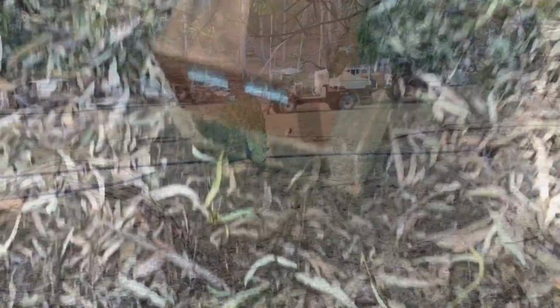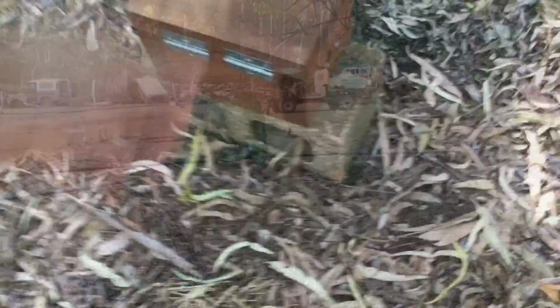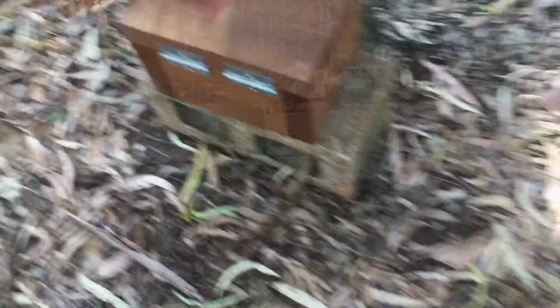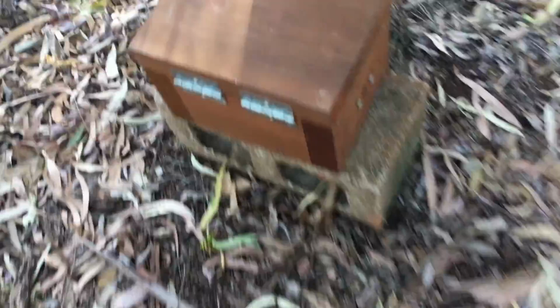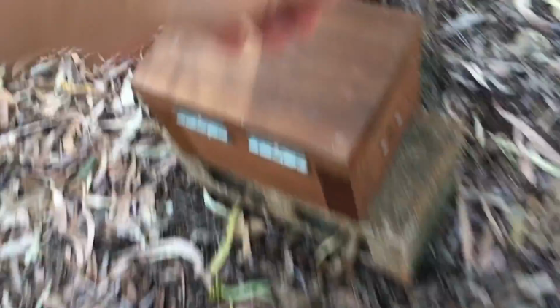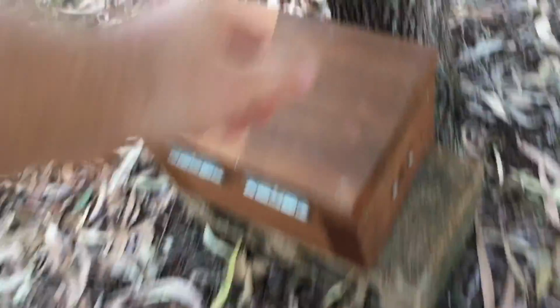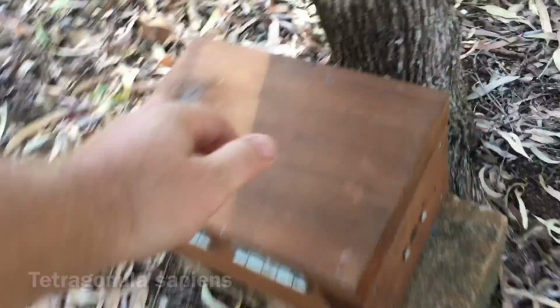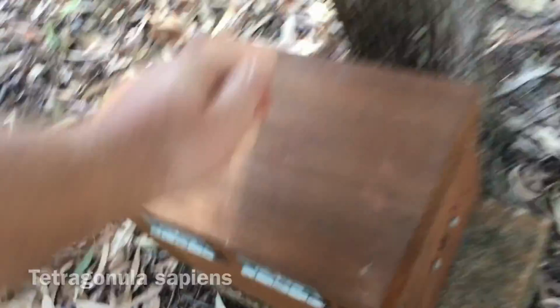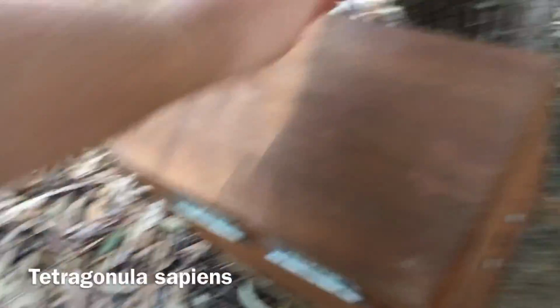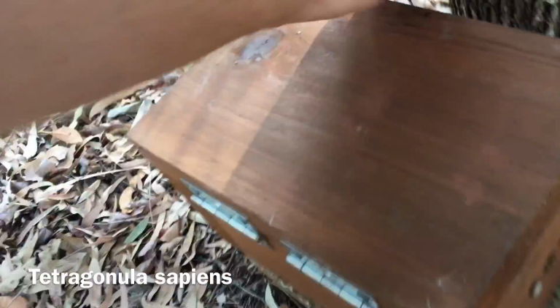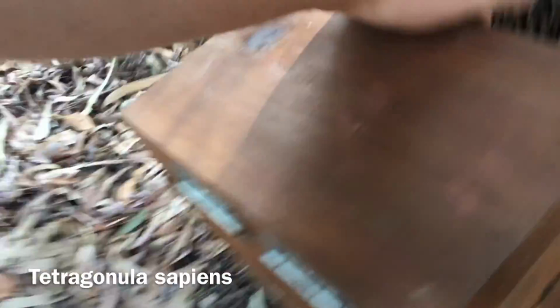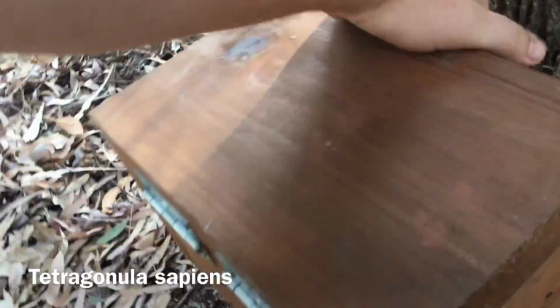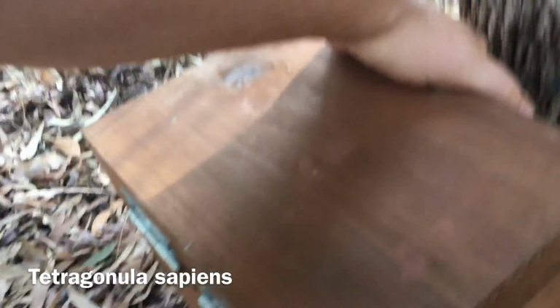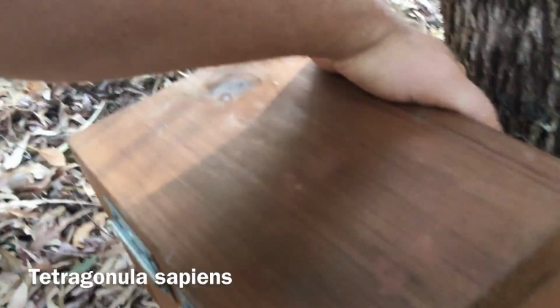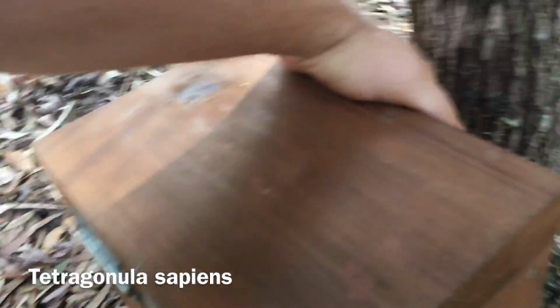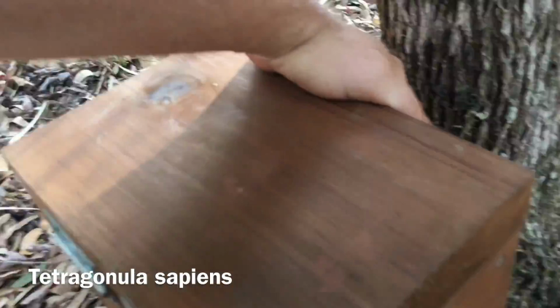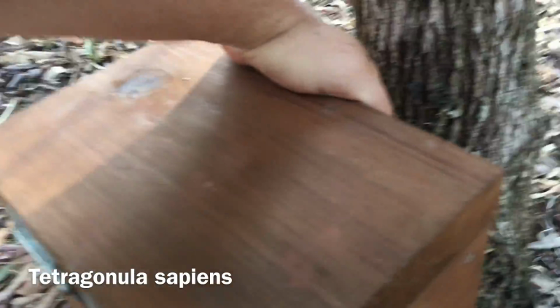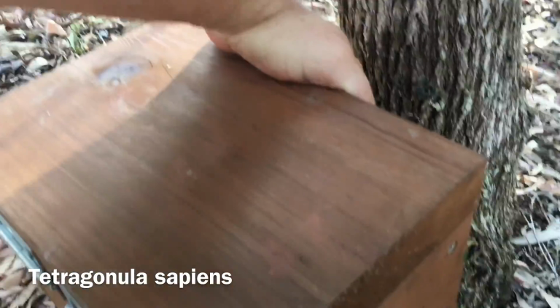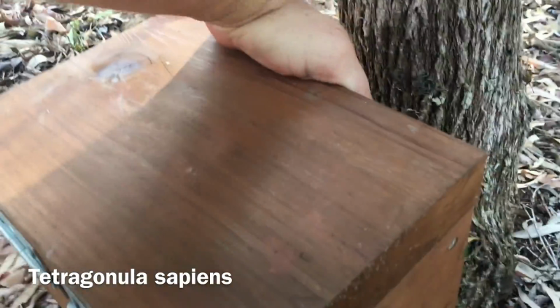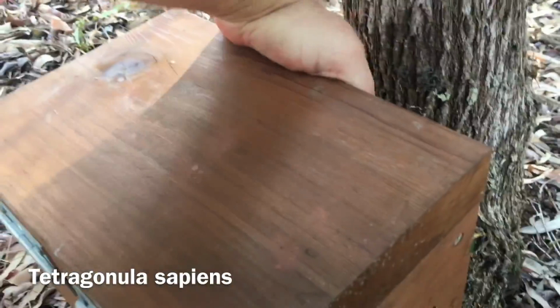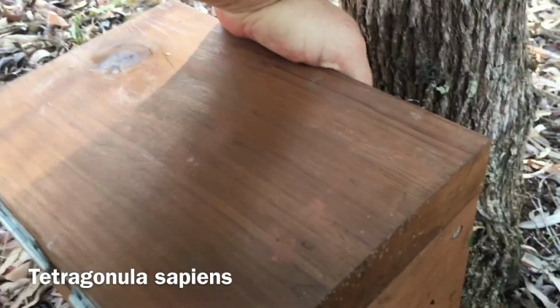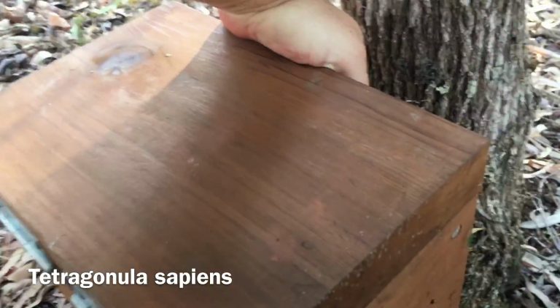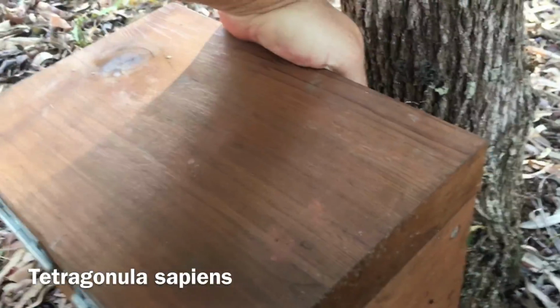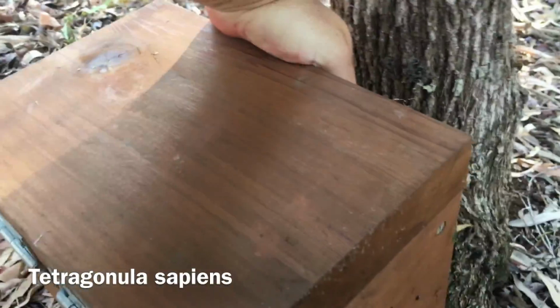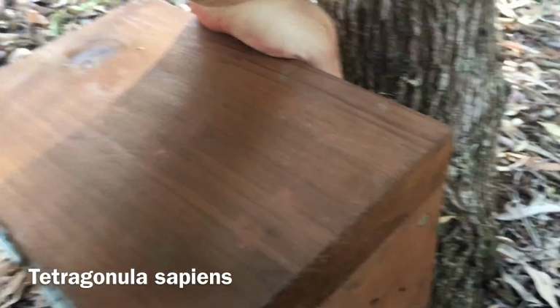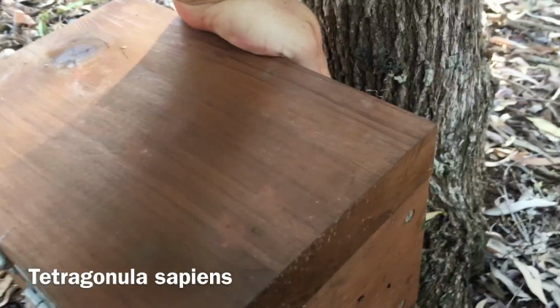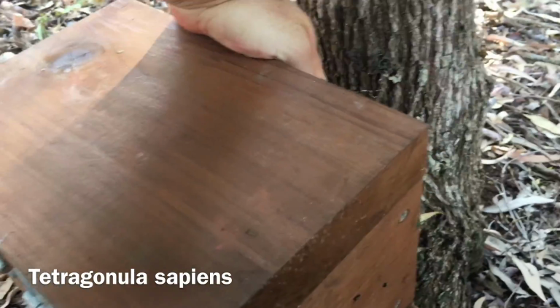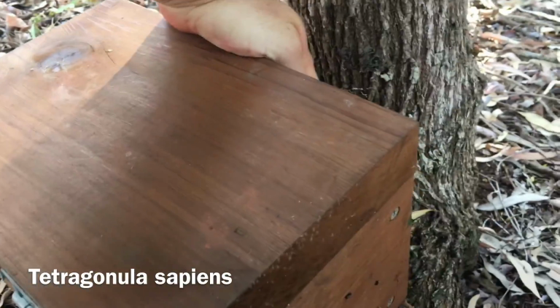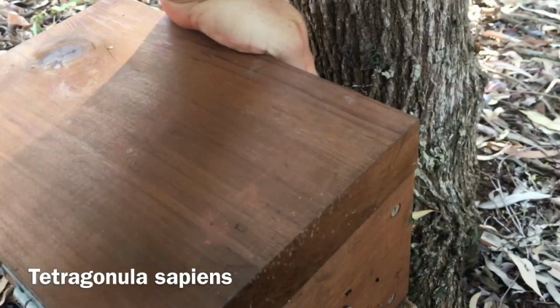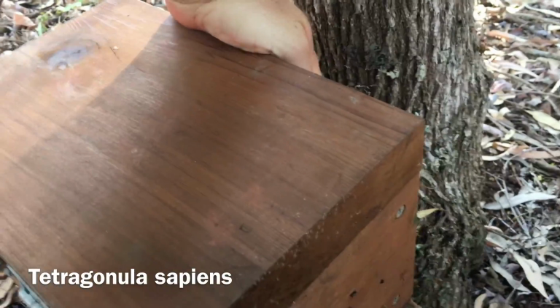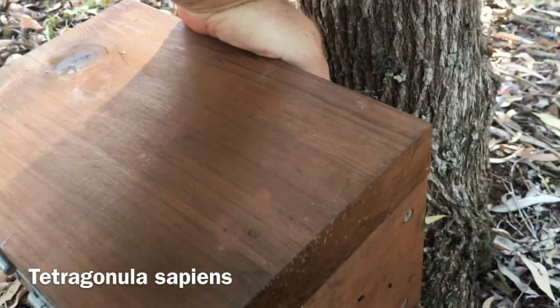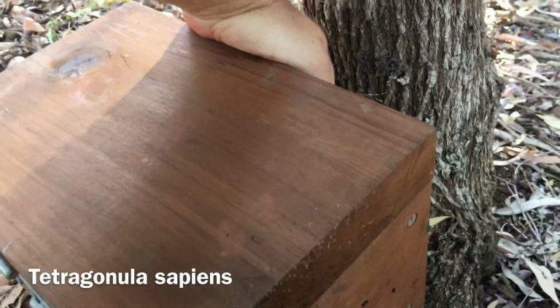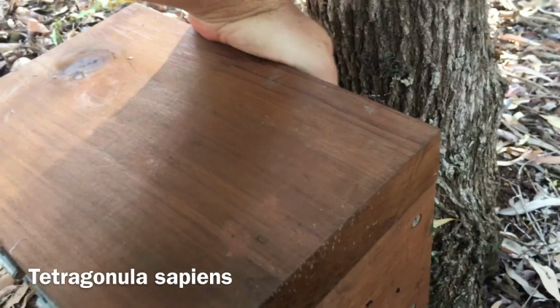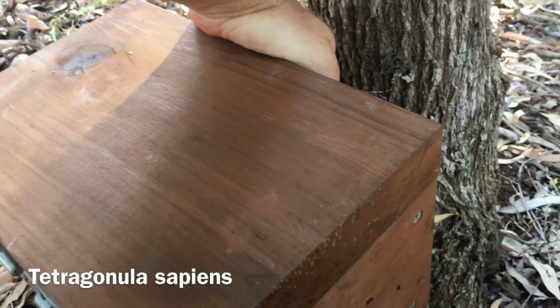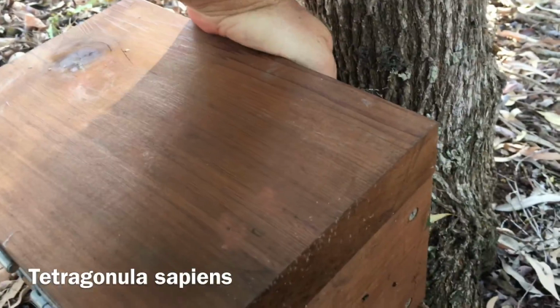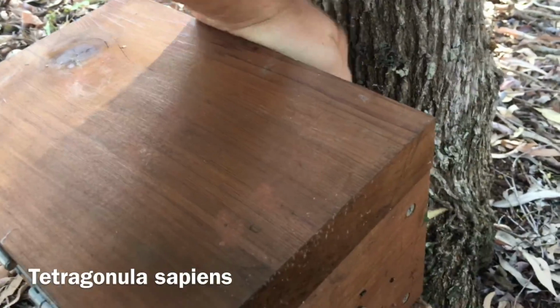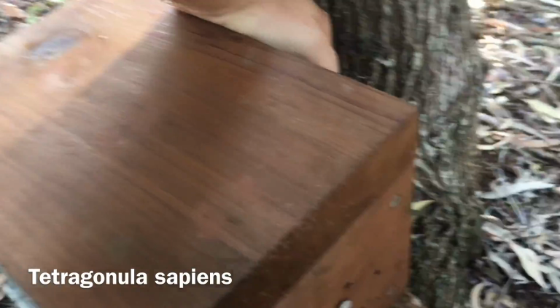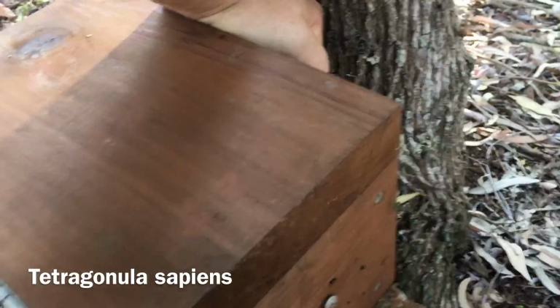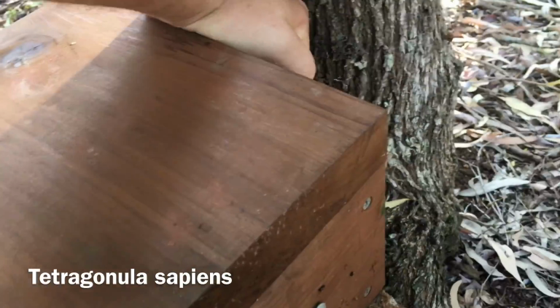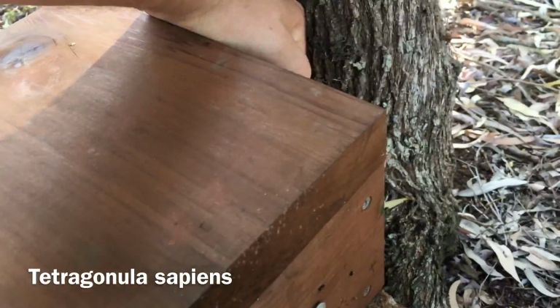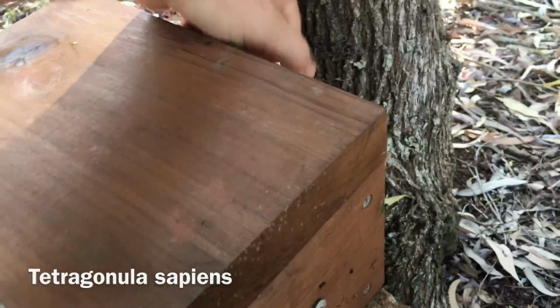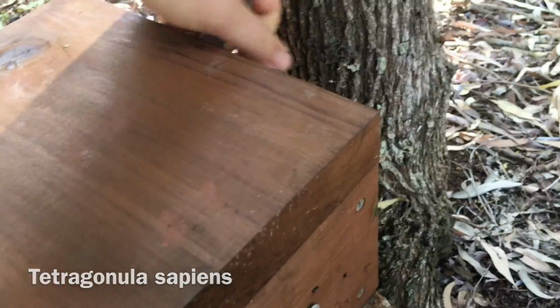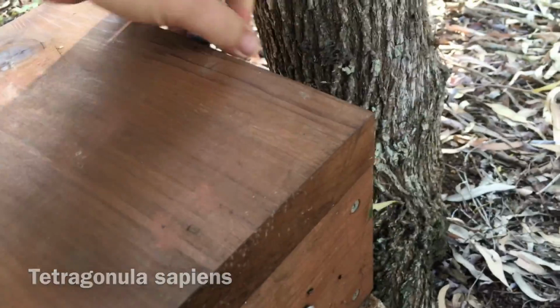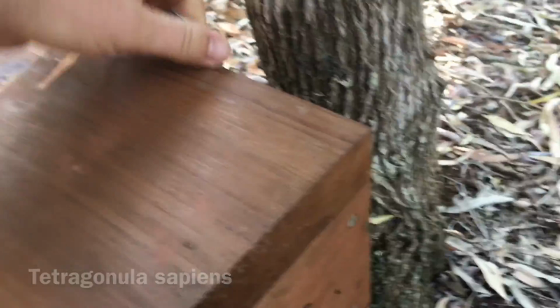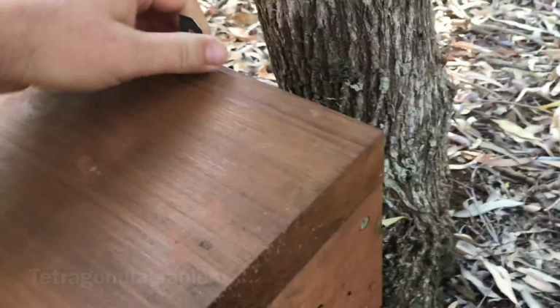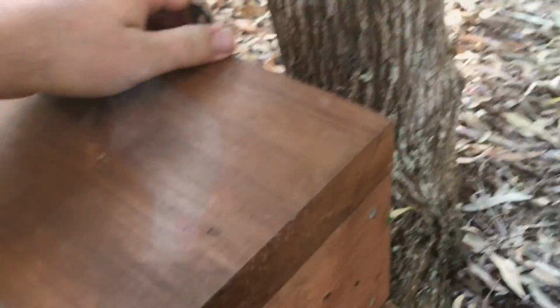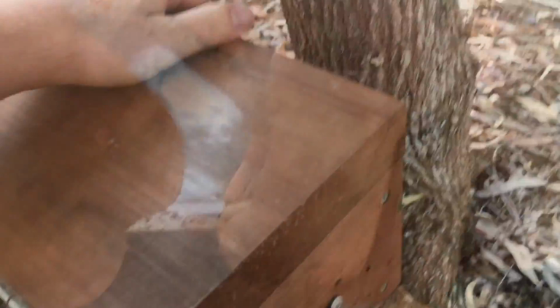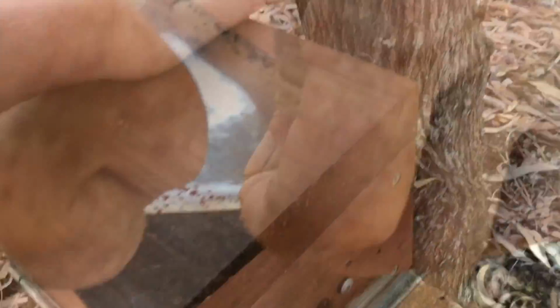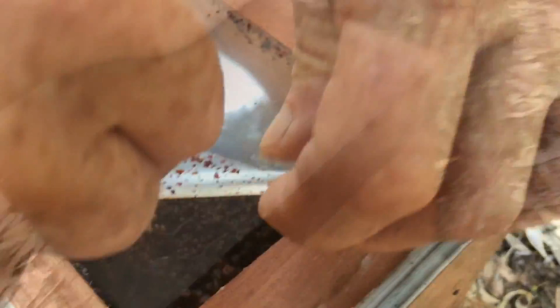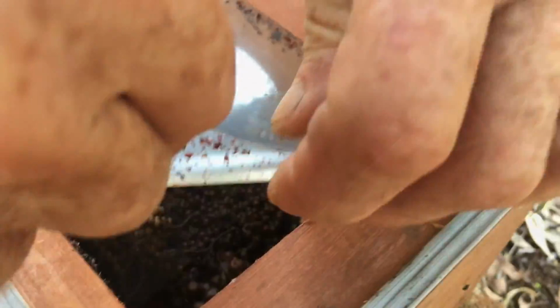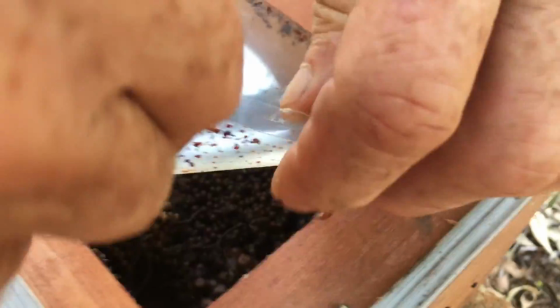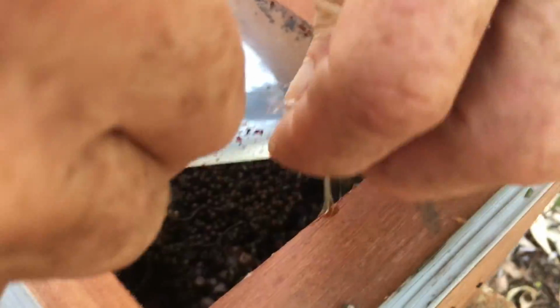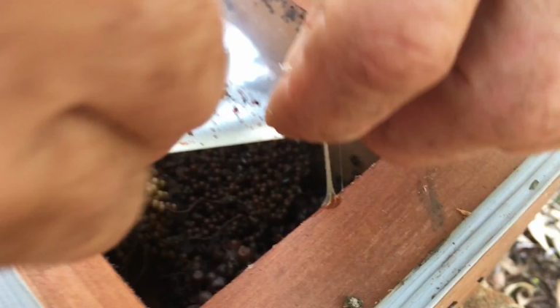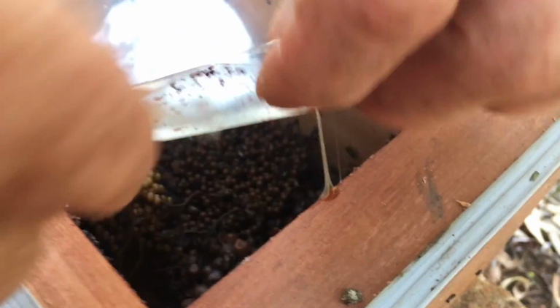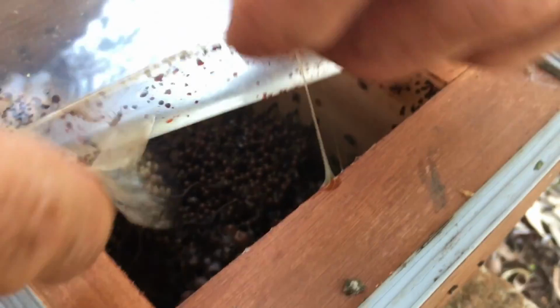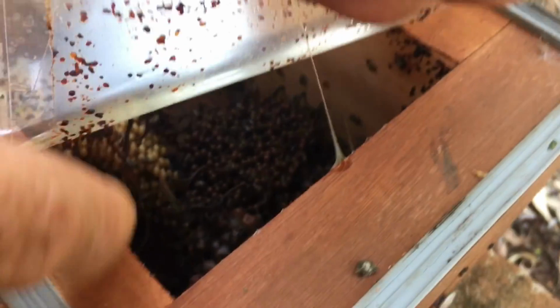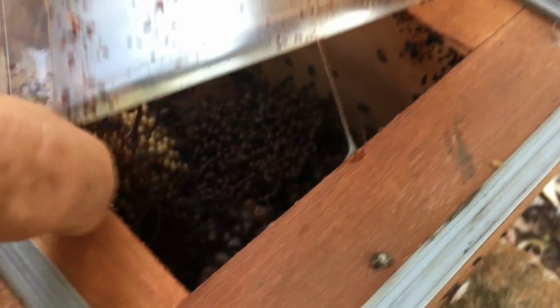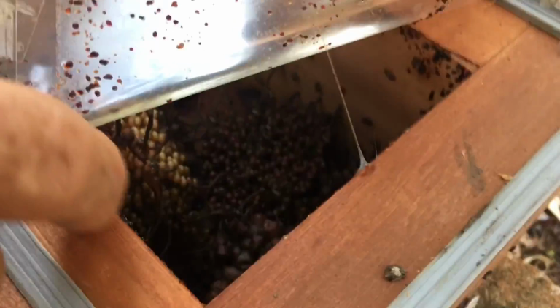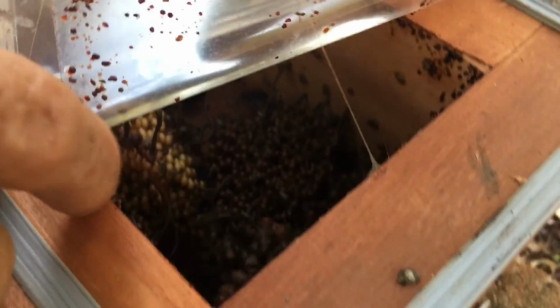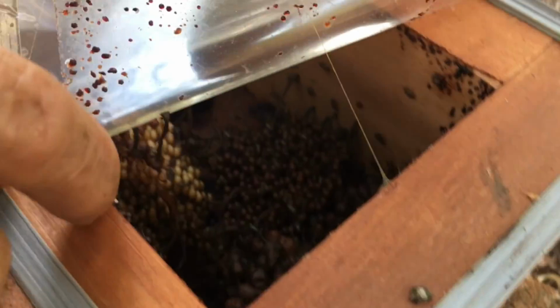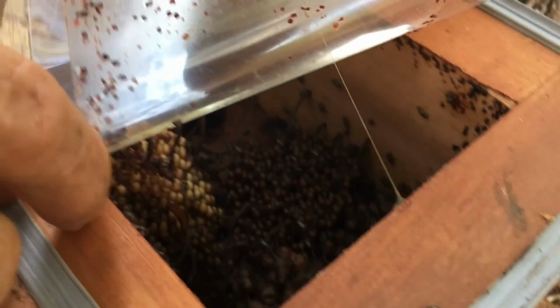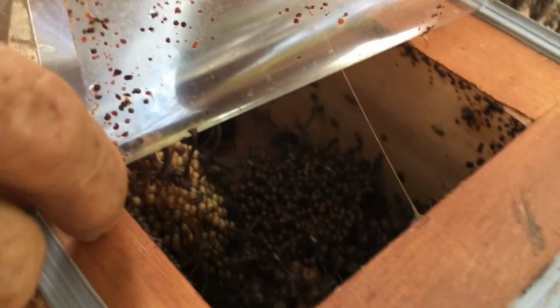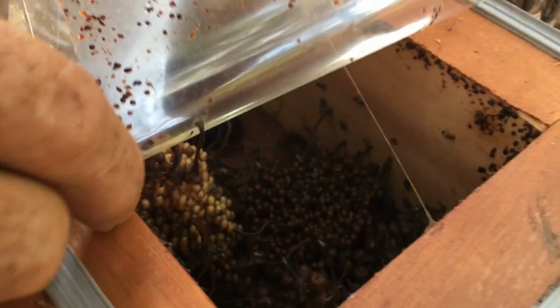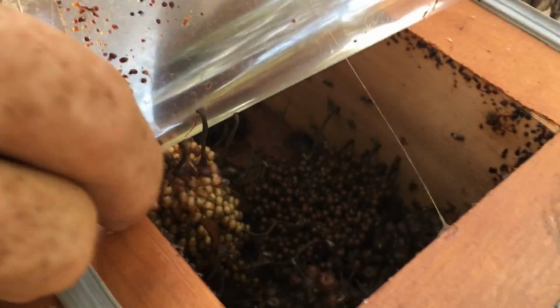Lewis took us straight out to show us his bees that he keeps in boxes all around his farm.